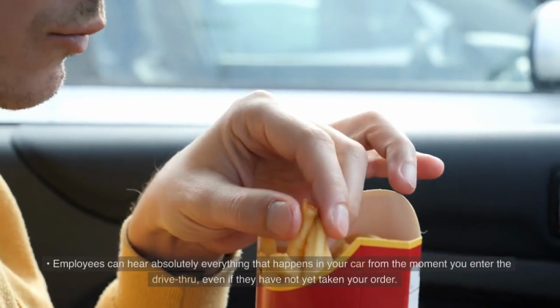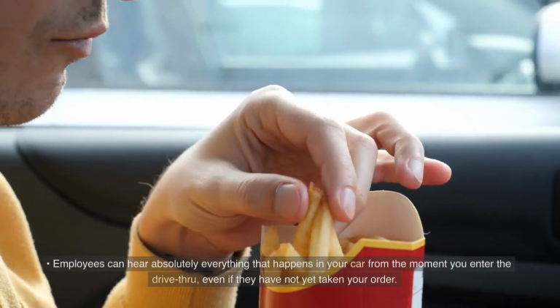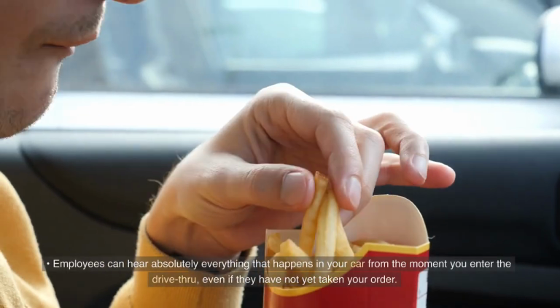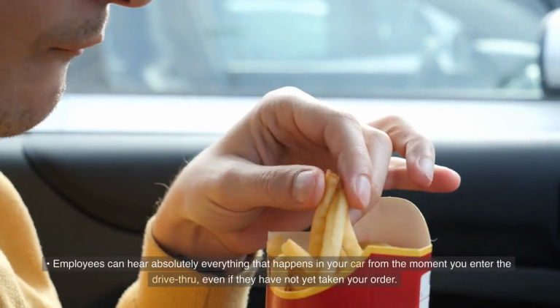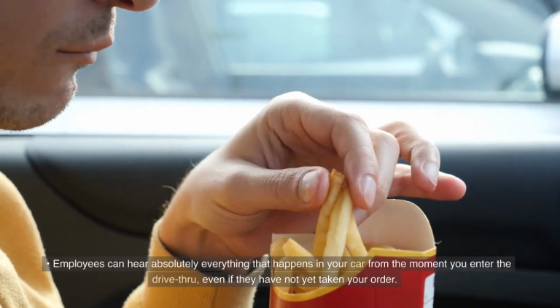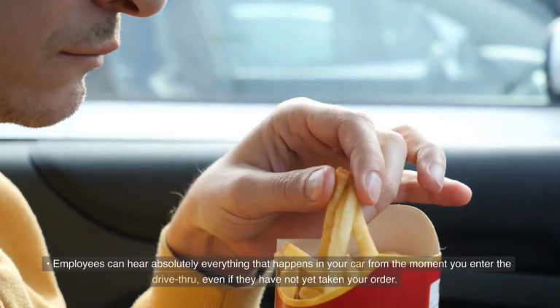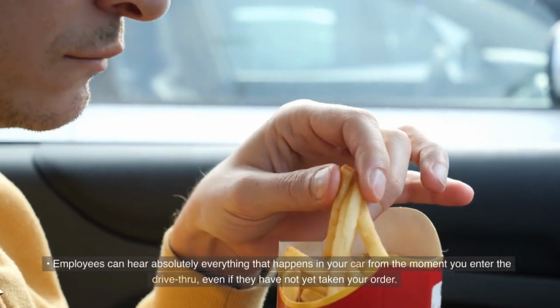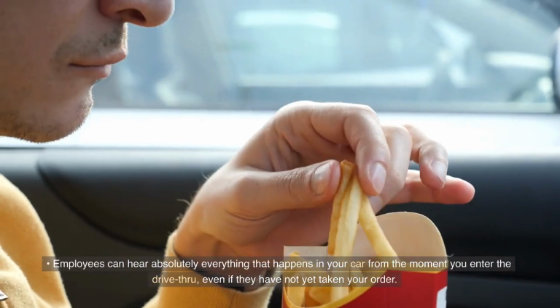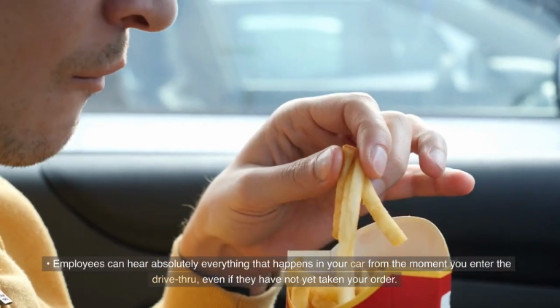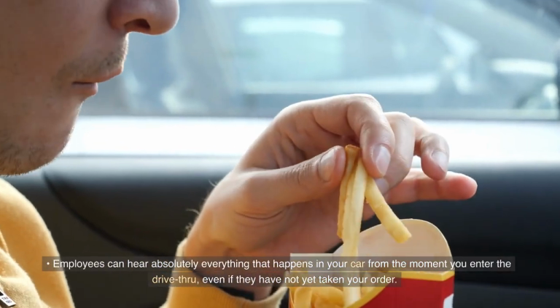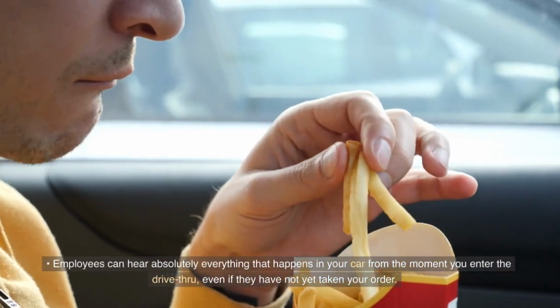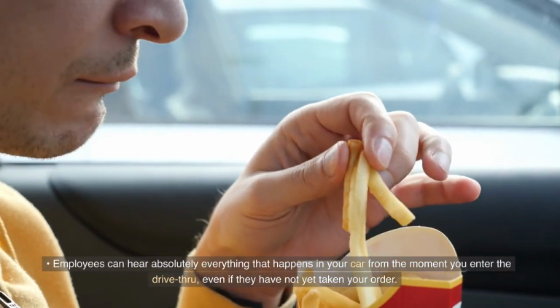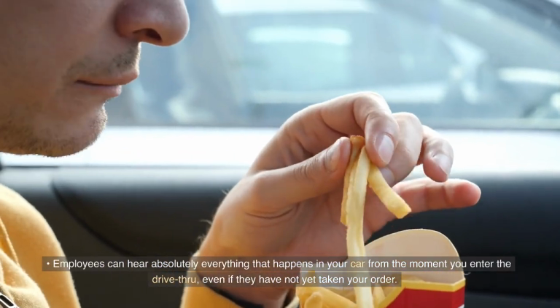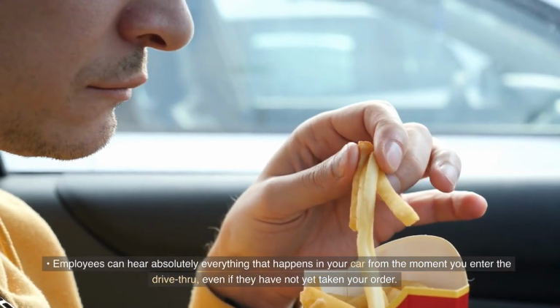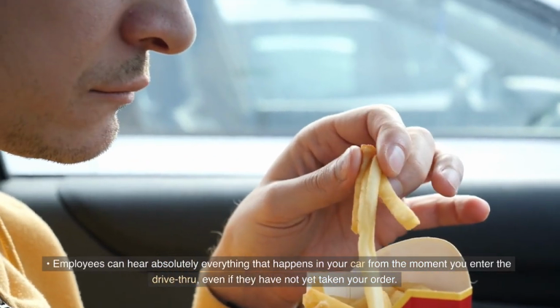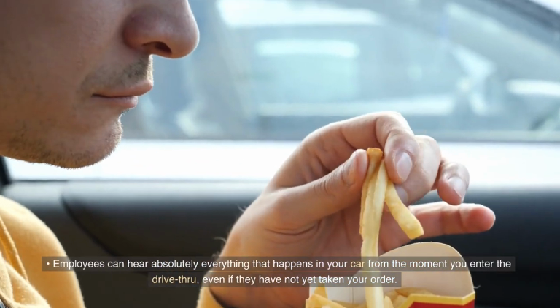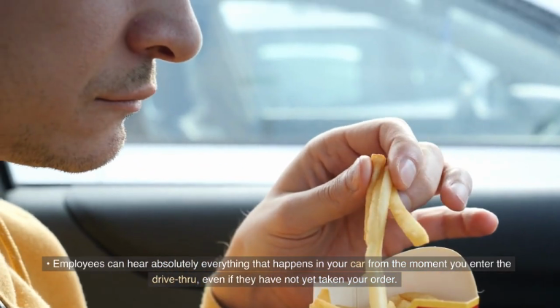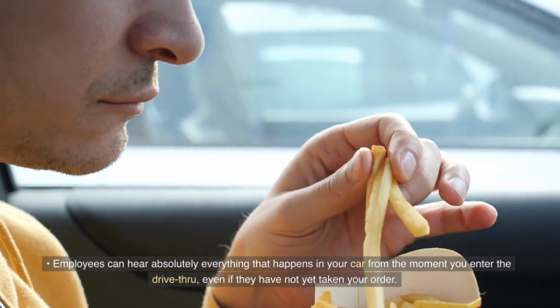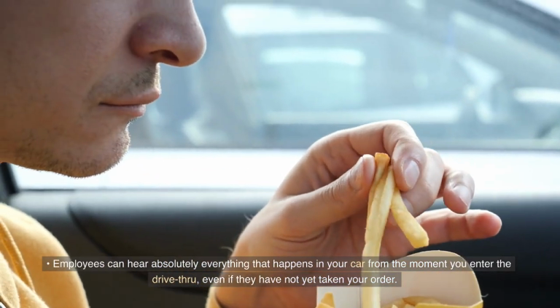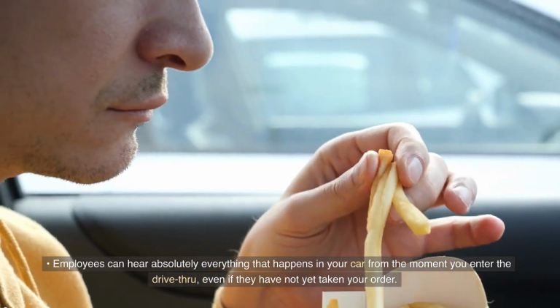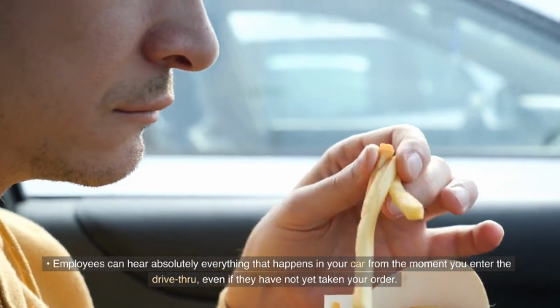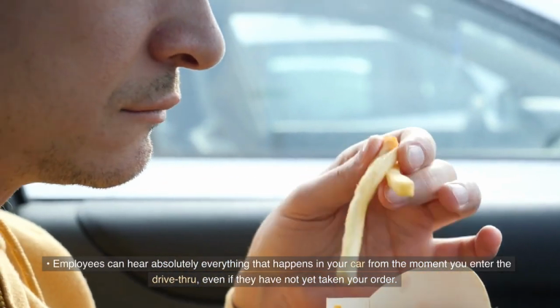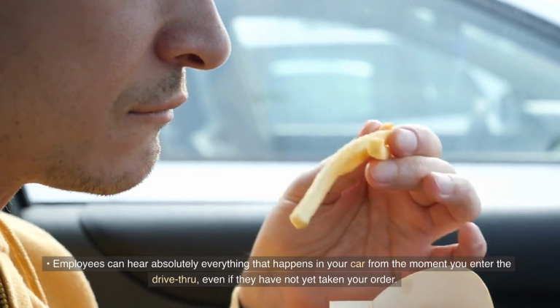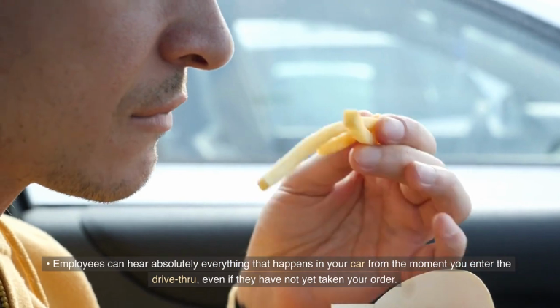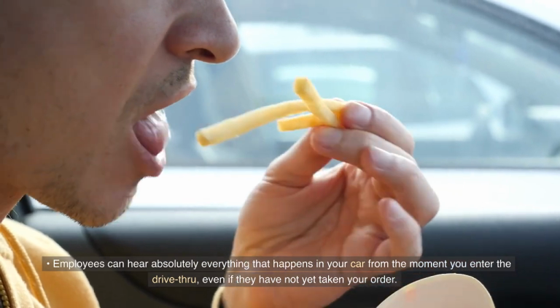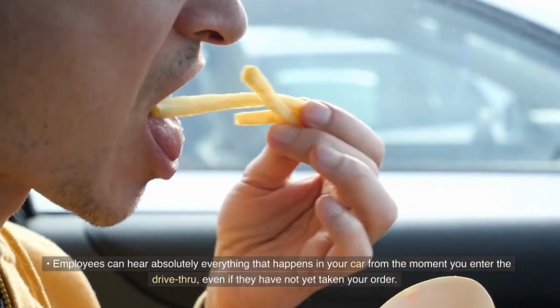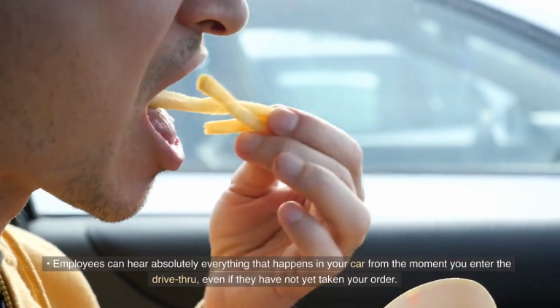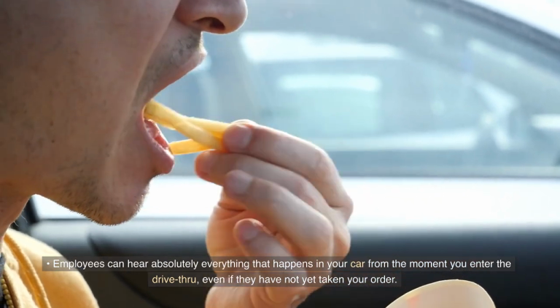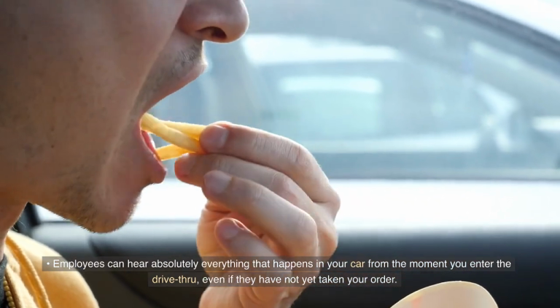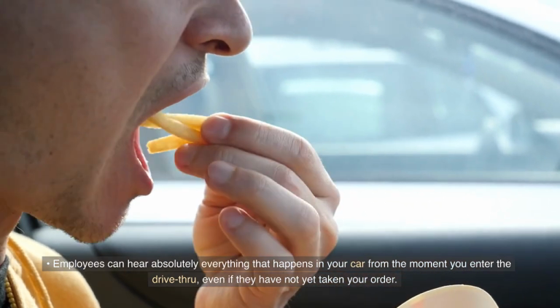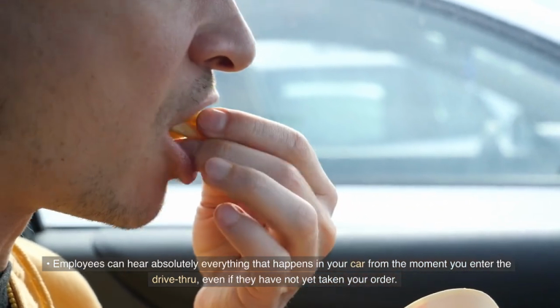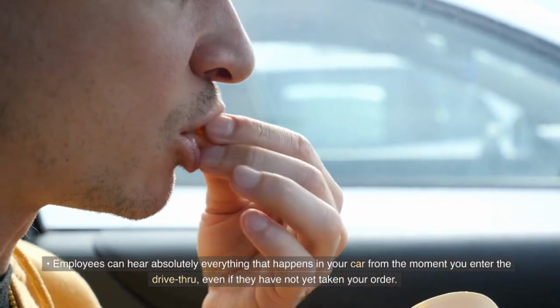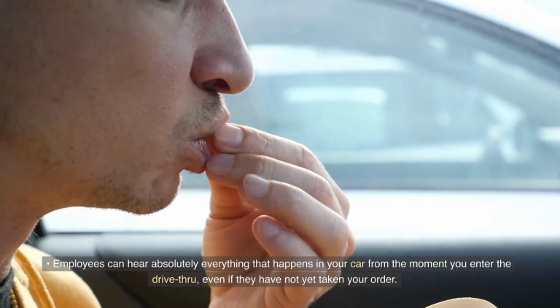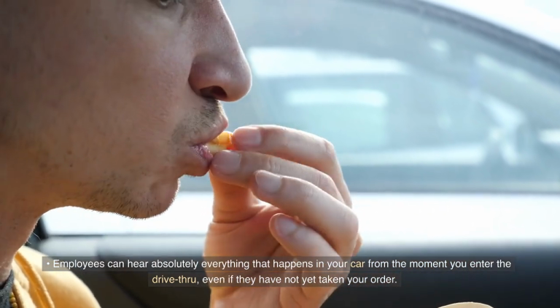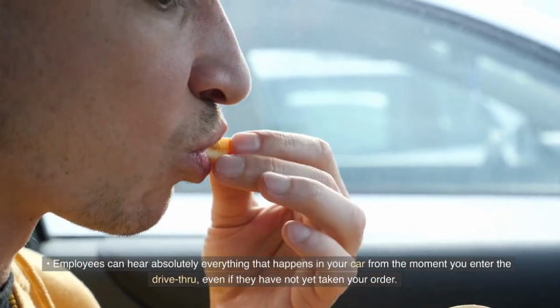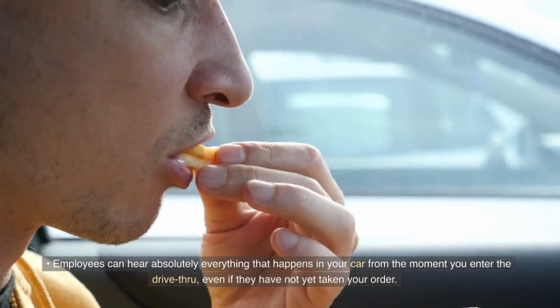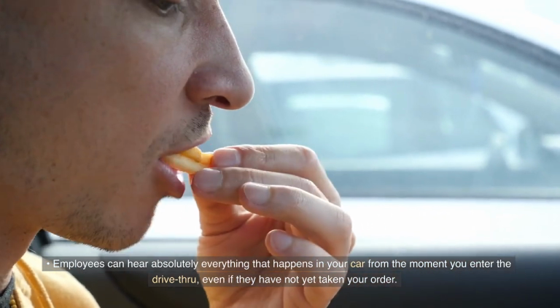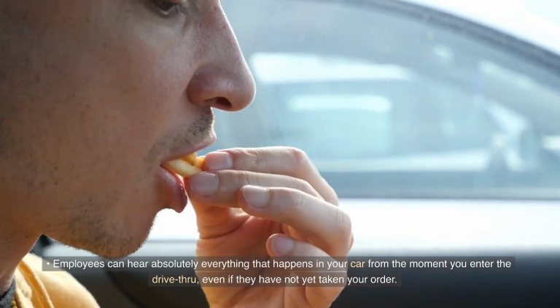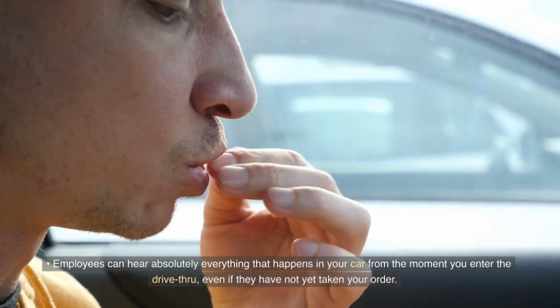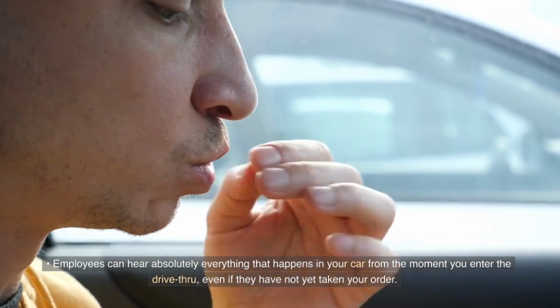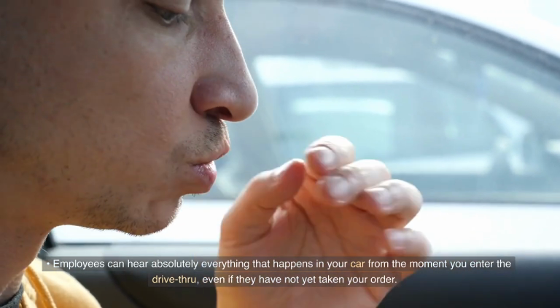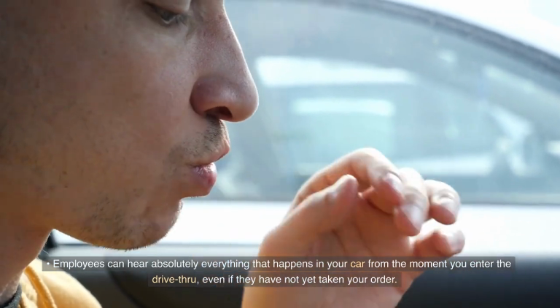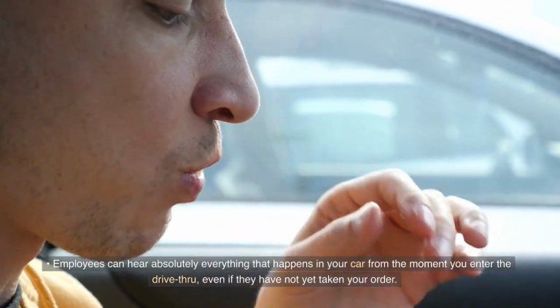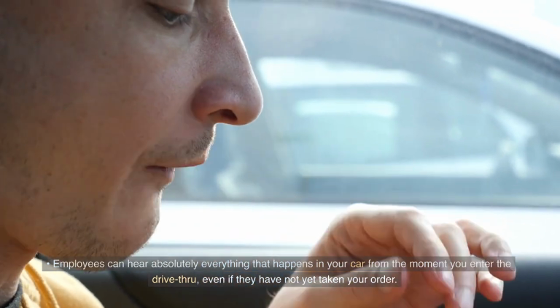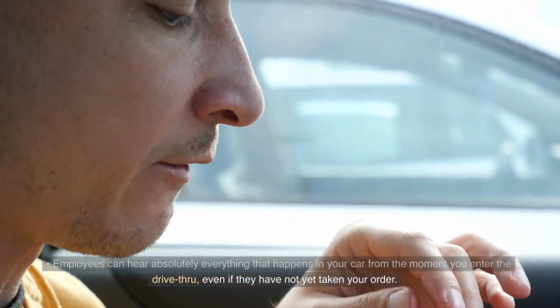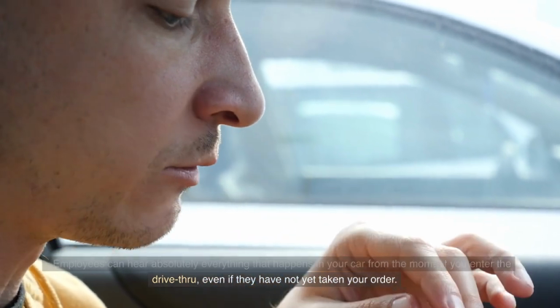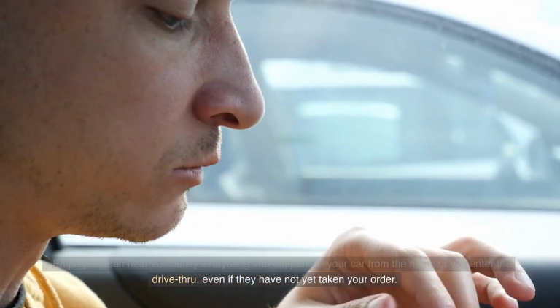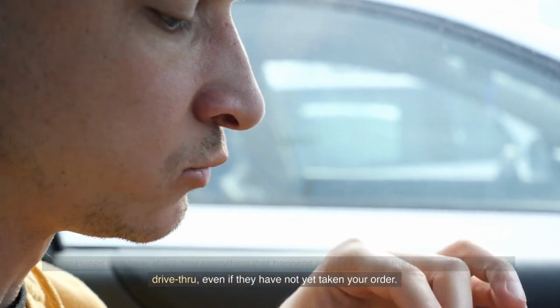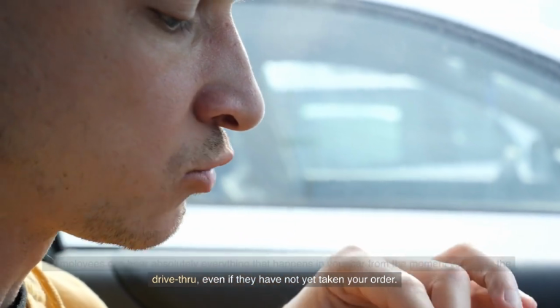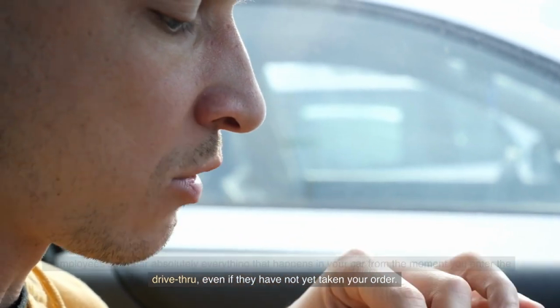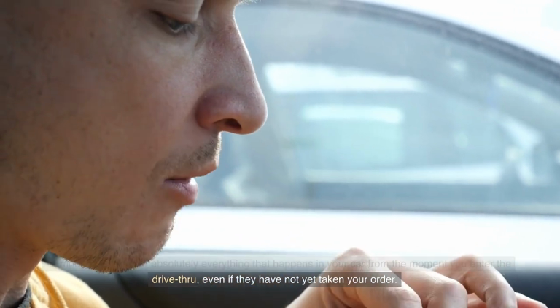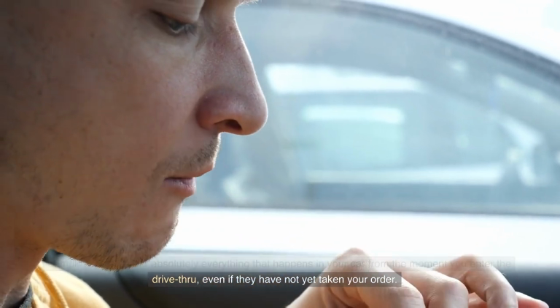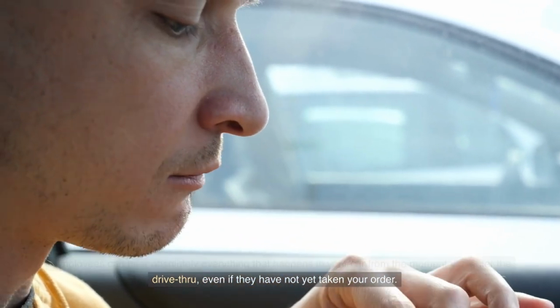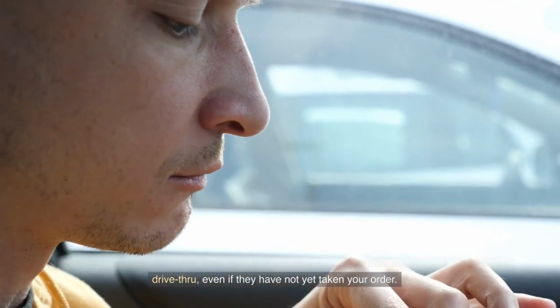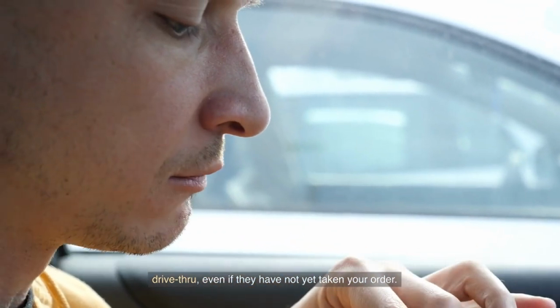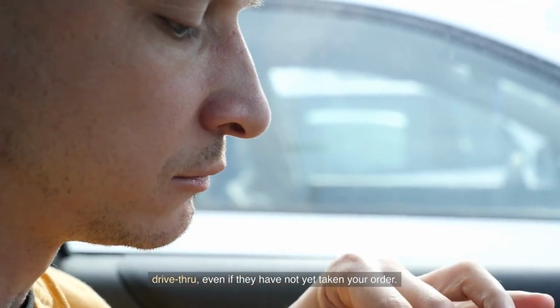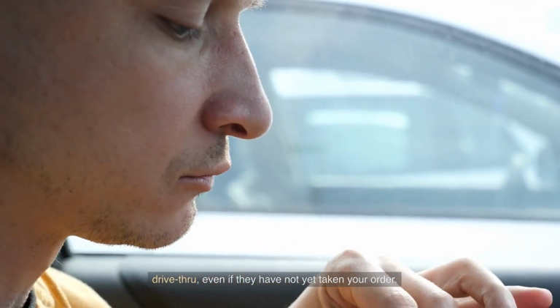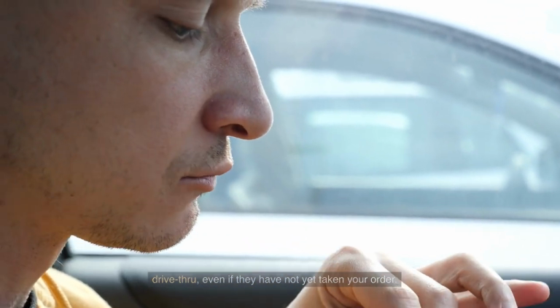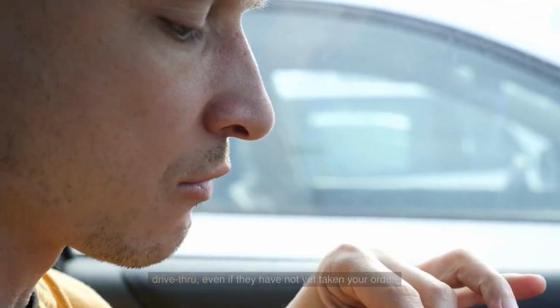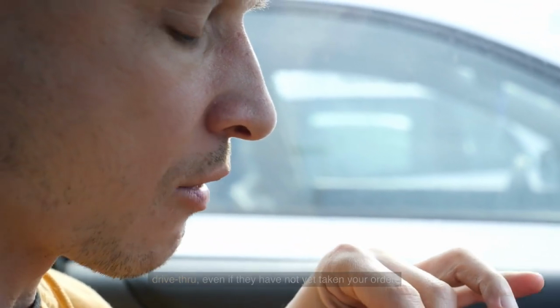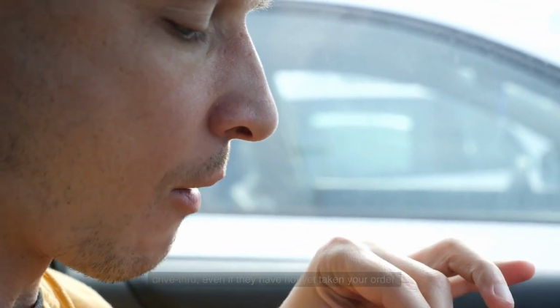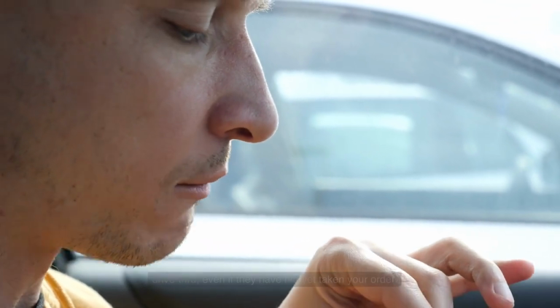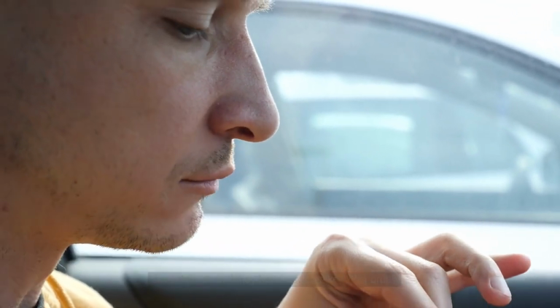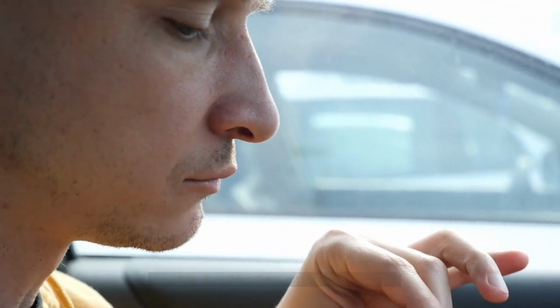Employees can hear absolutely everything that happens in your car from the moment you enter the drive-through, even if they have not yet taken your order.